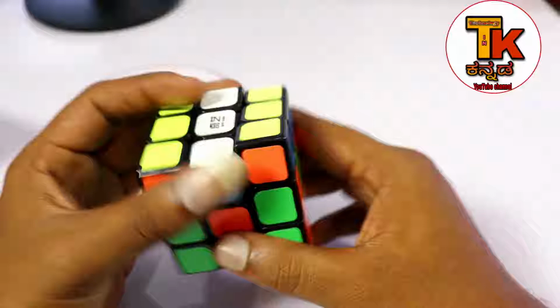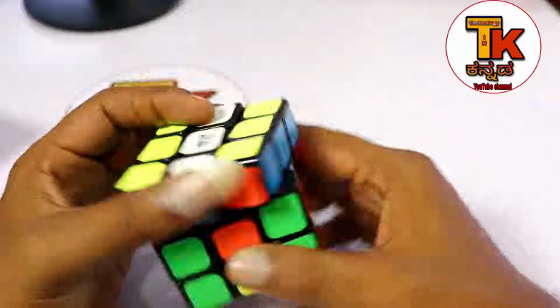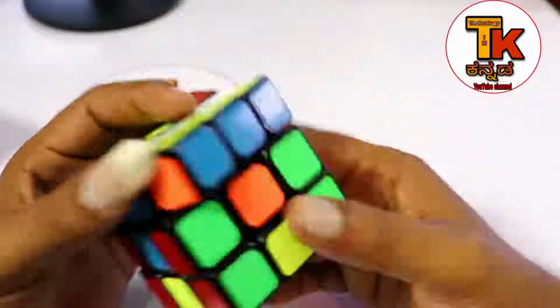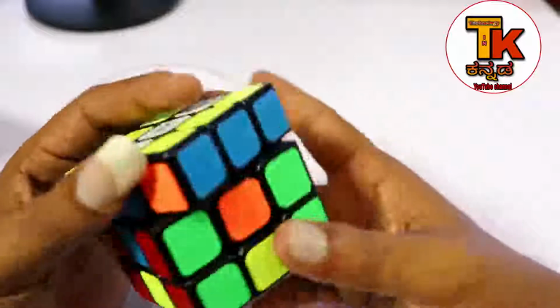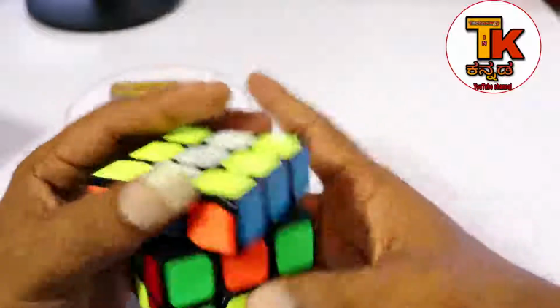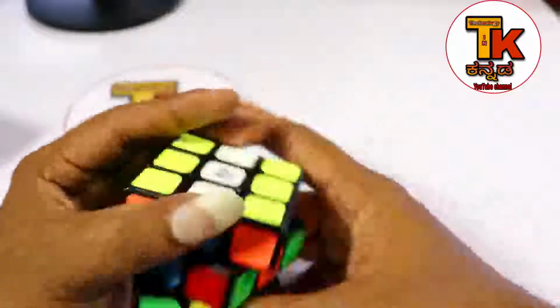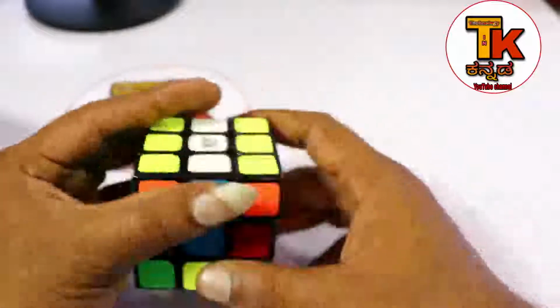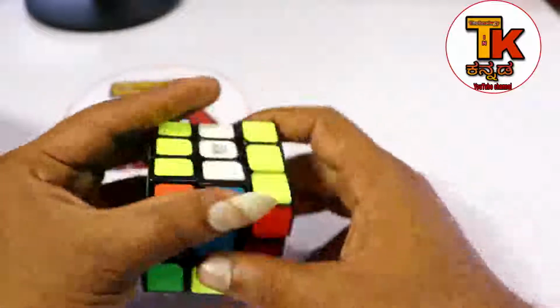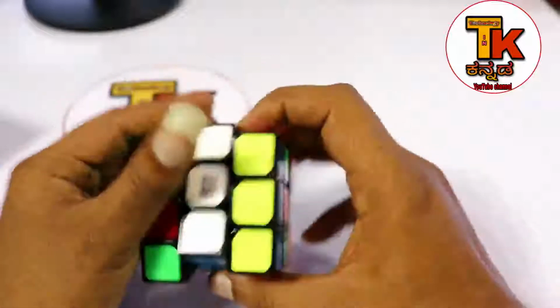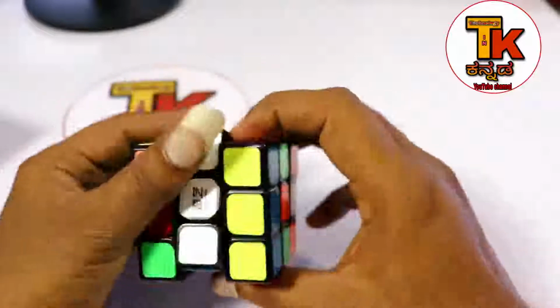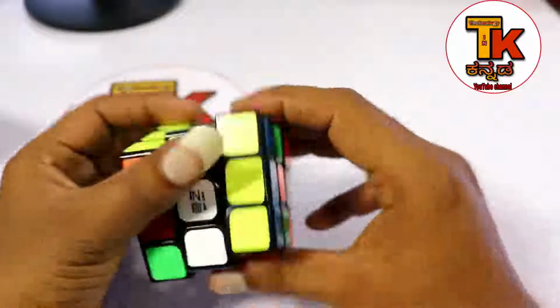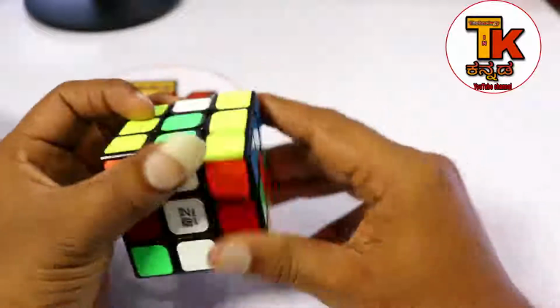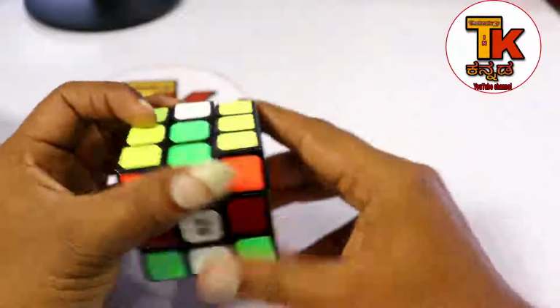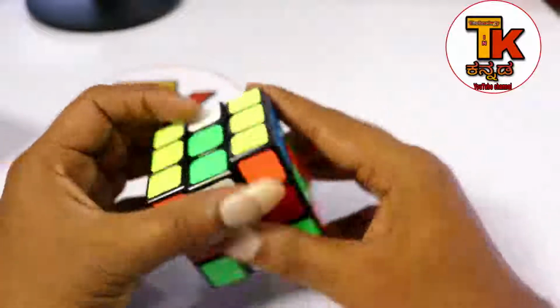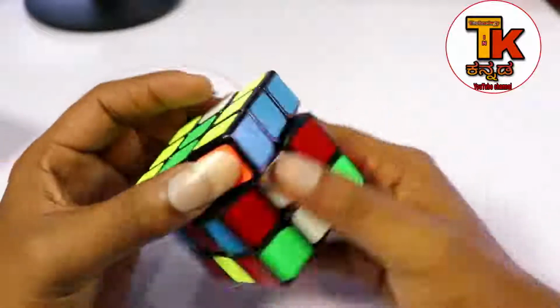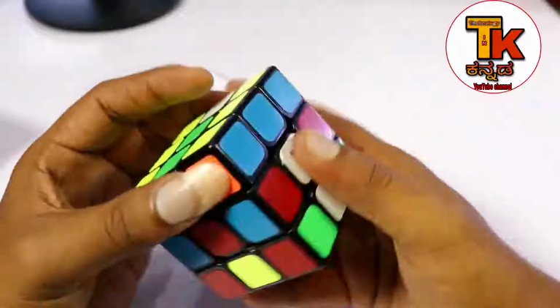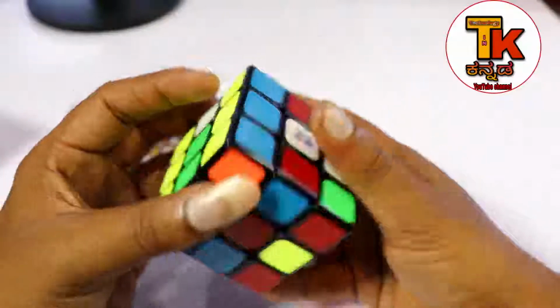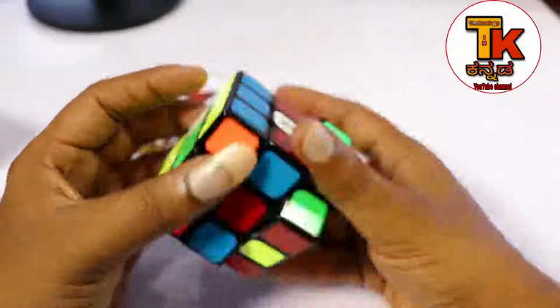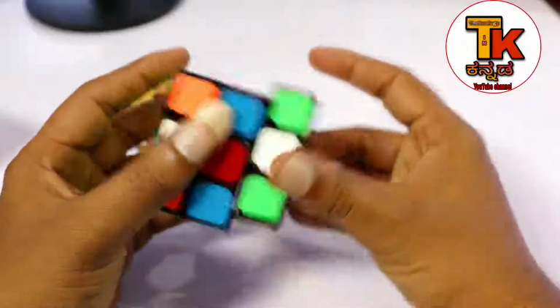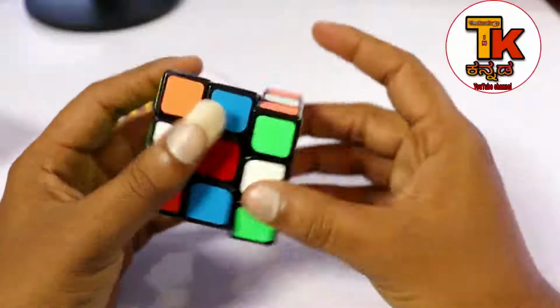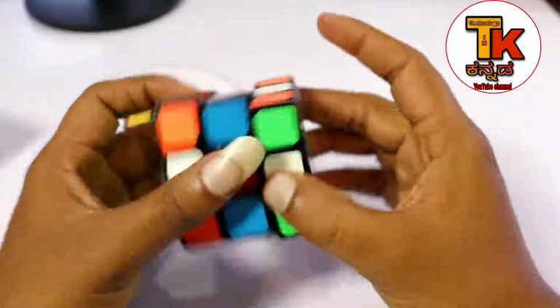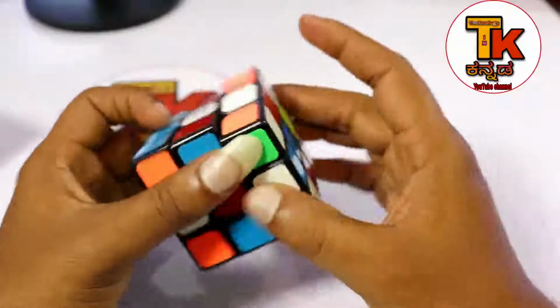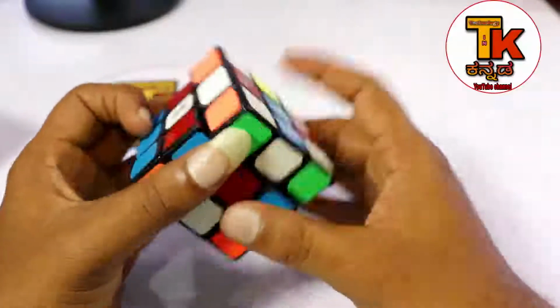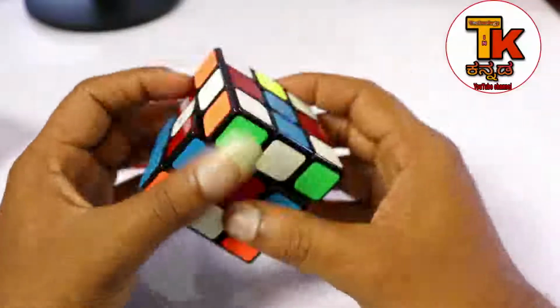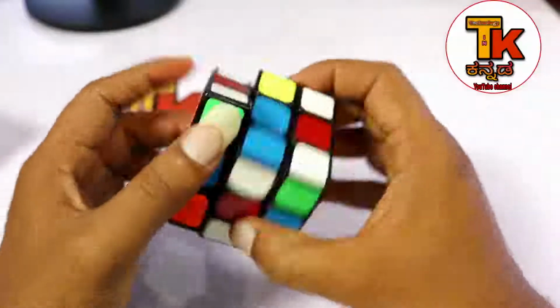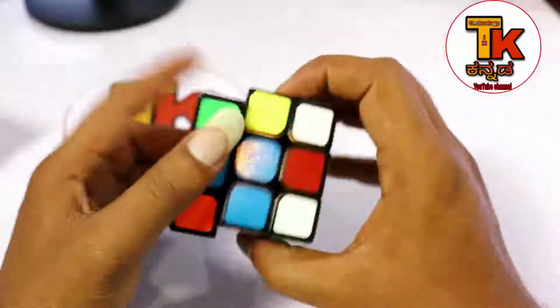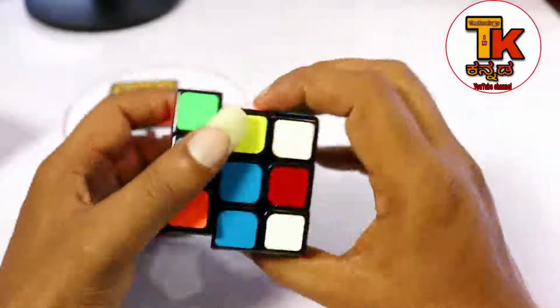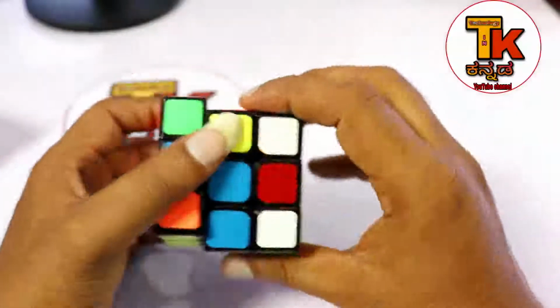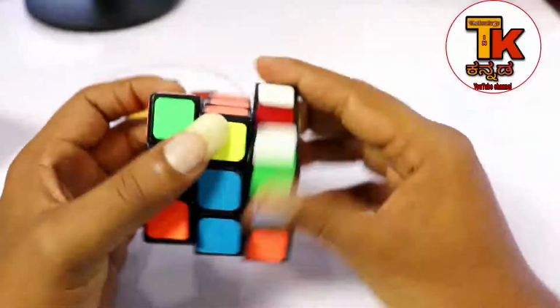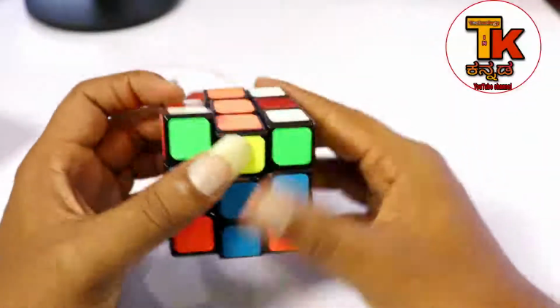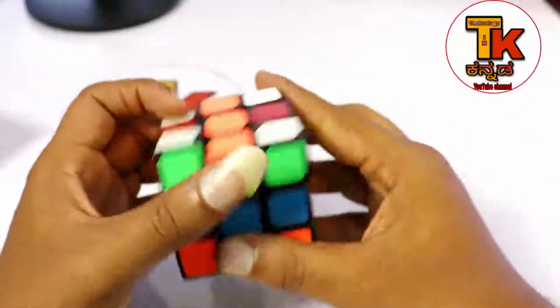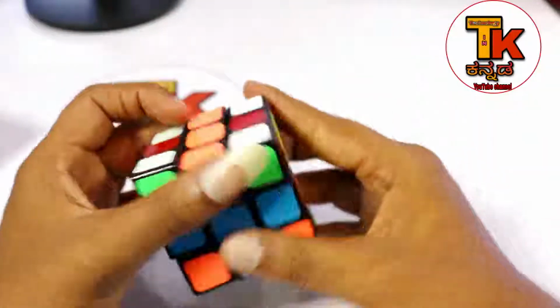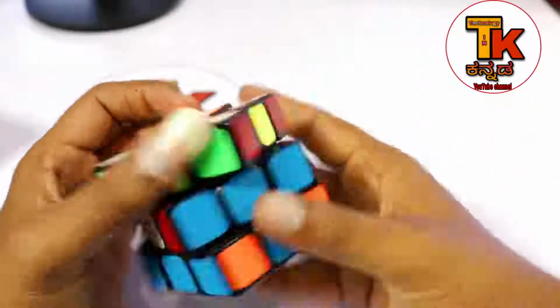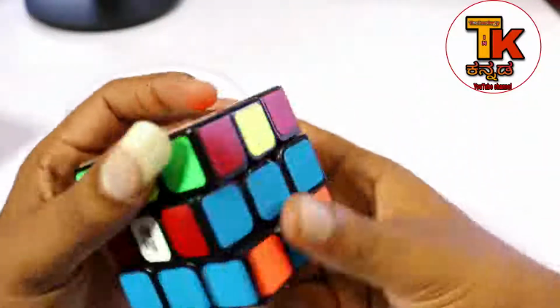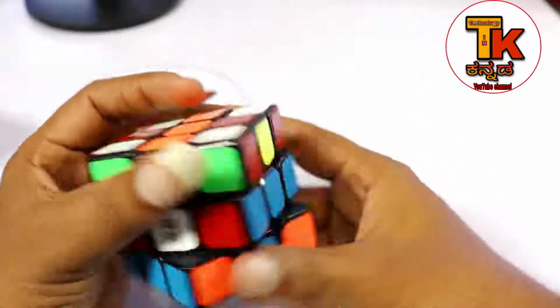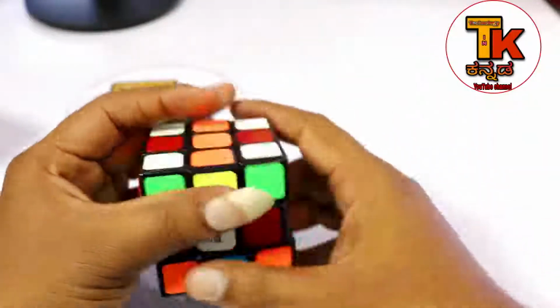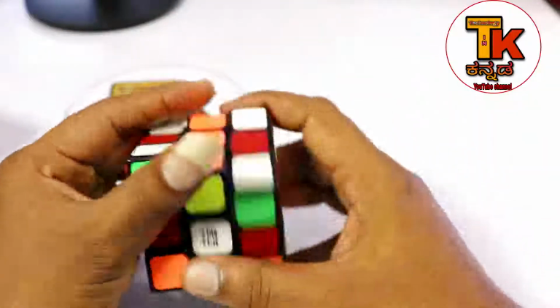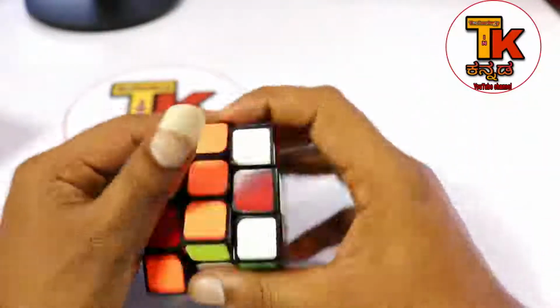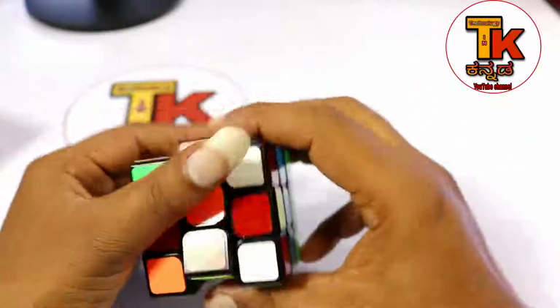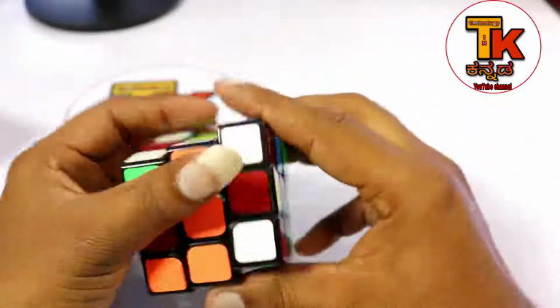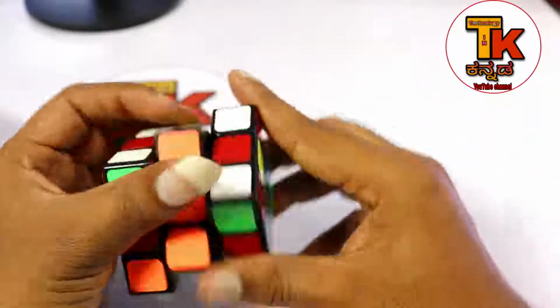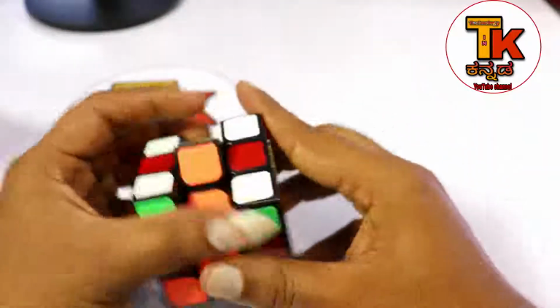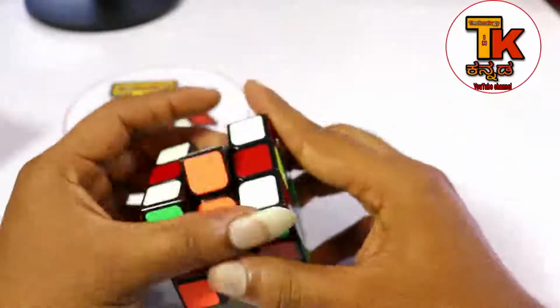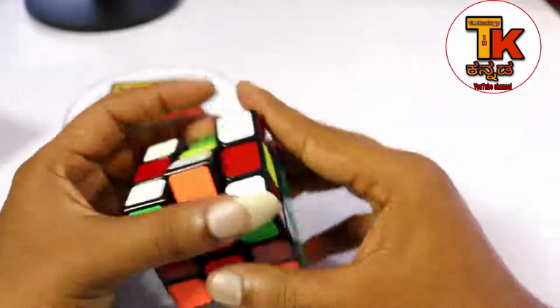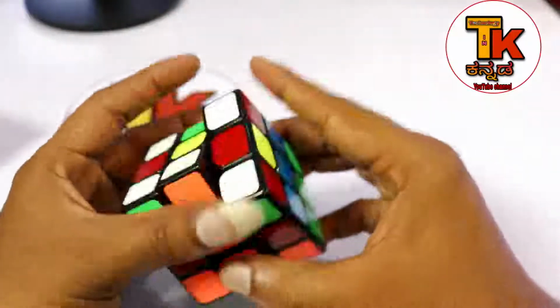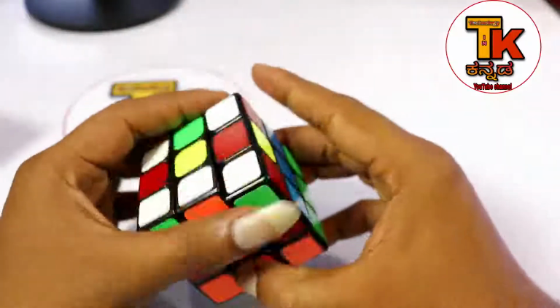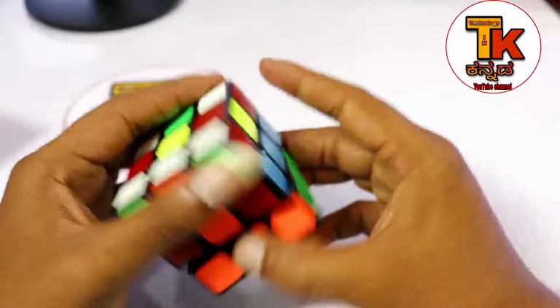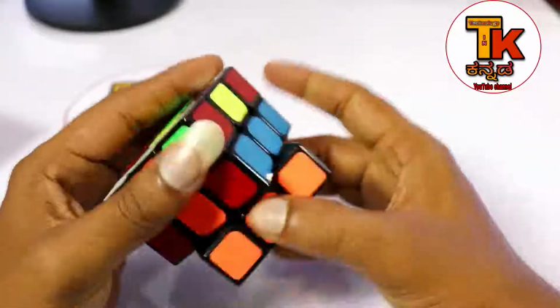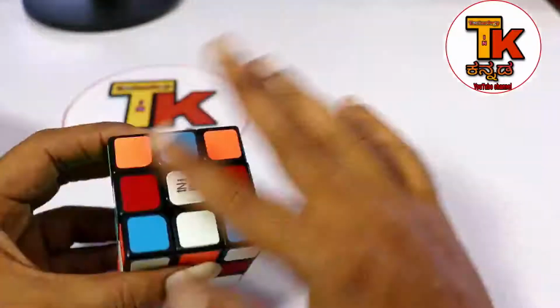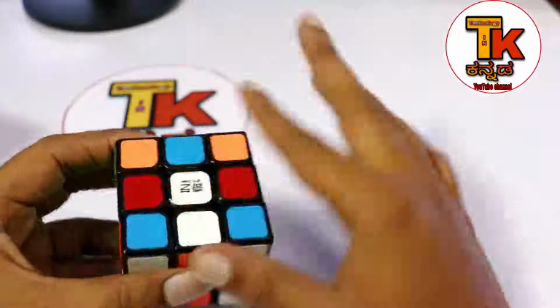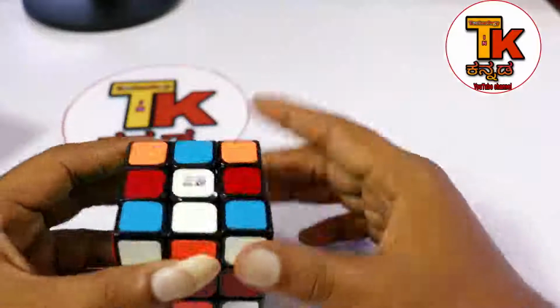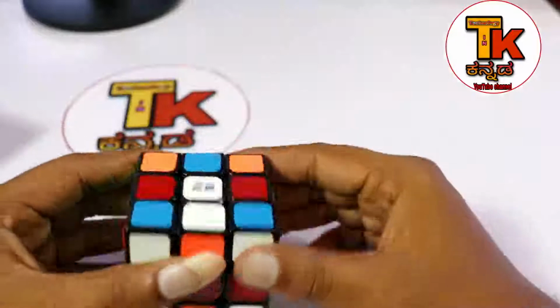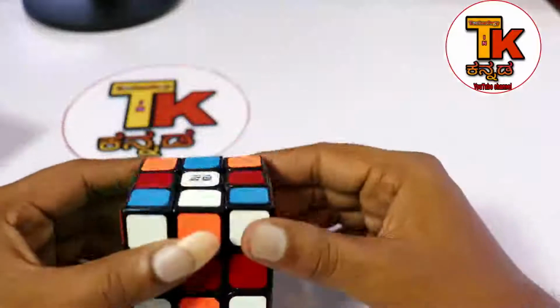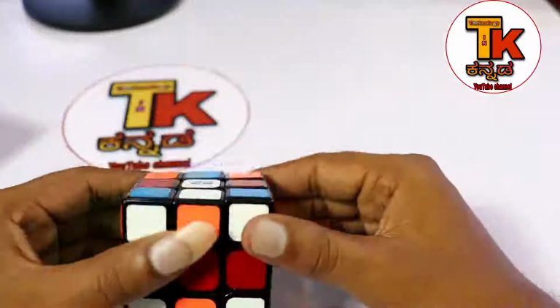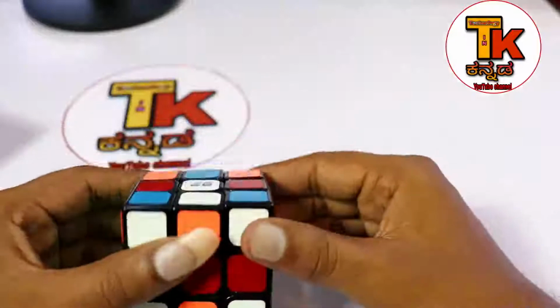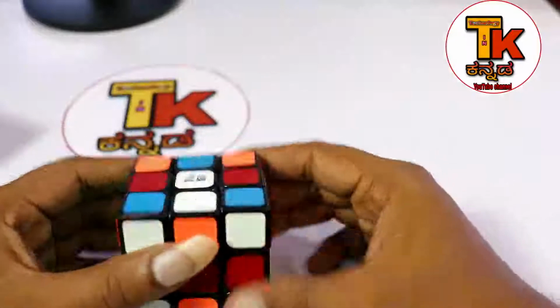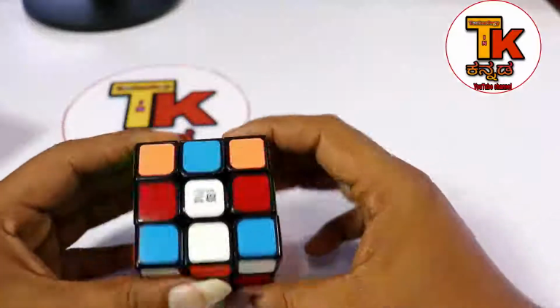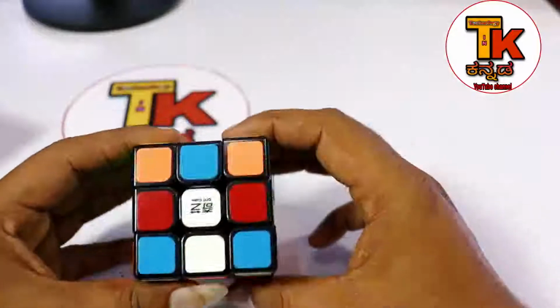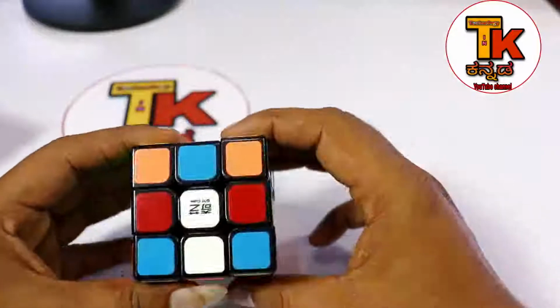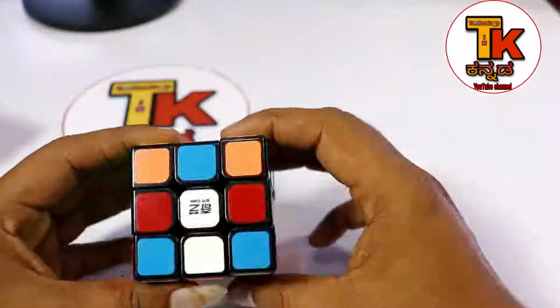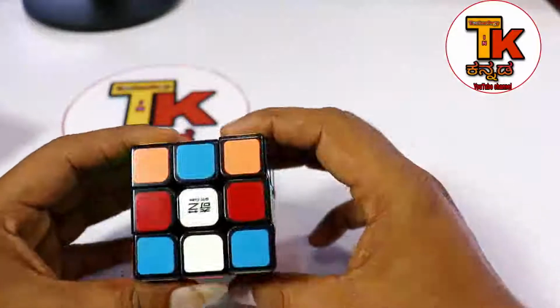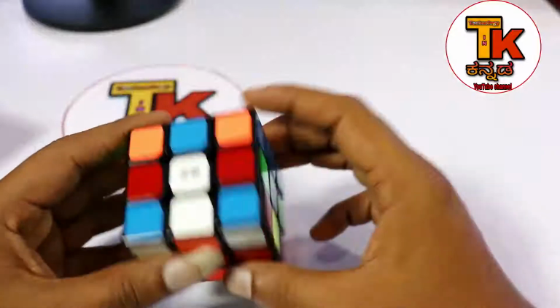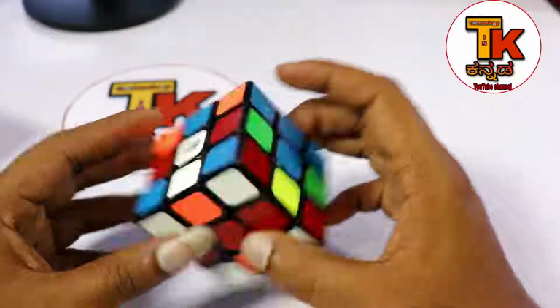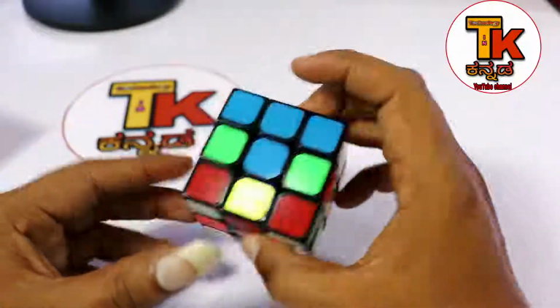Hi friends! I am going to show you the Rubik's Cube in this video. Let me tell you about Rubik's Cube.